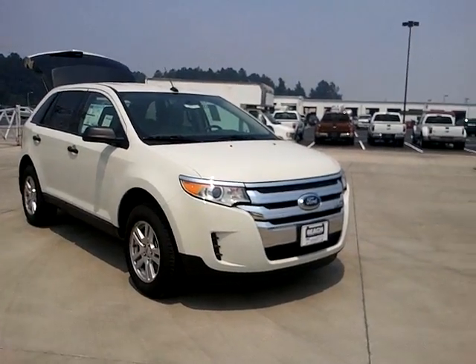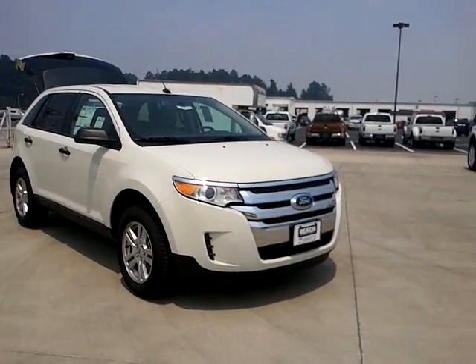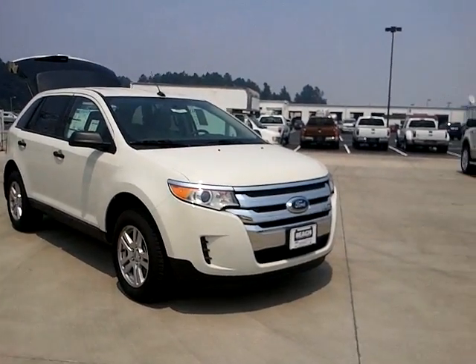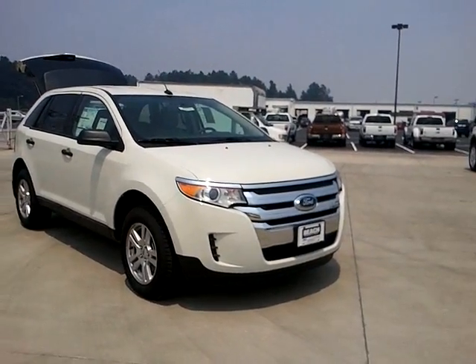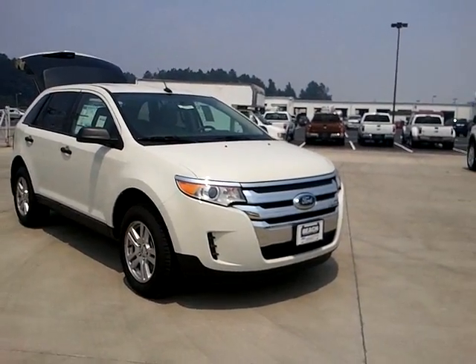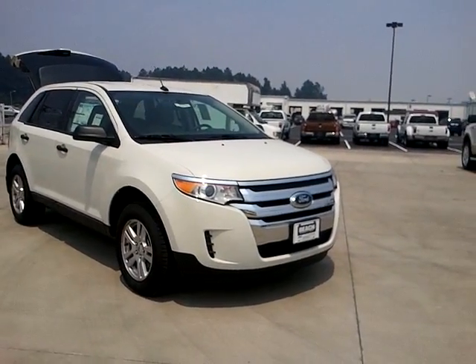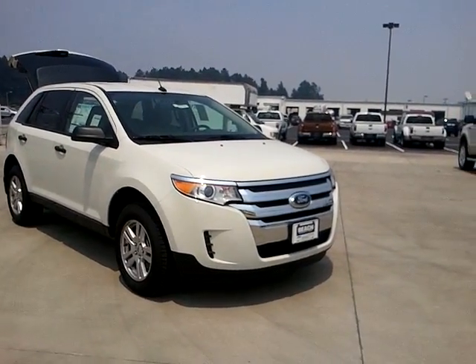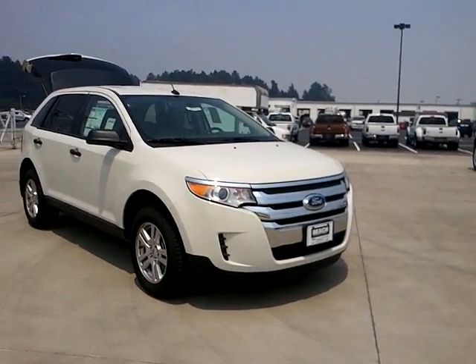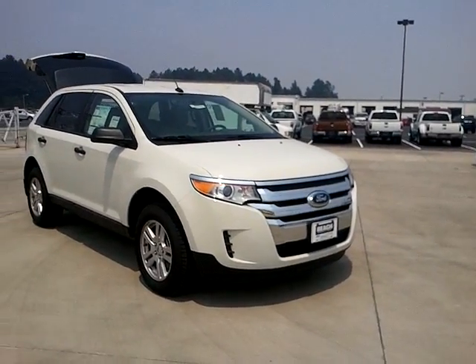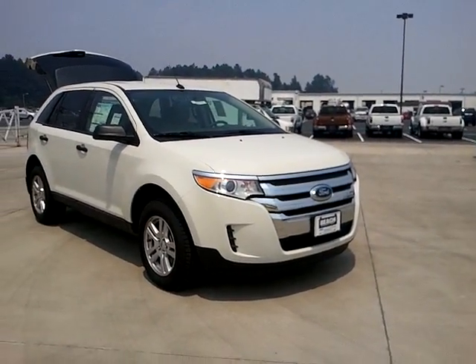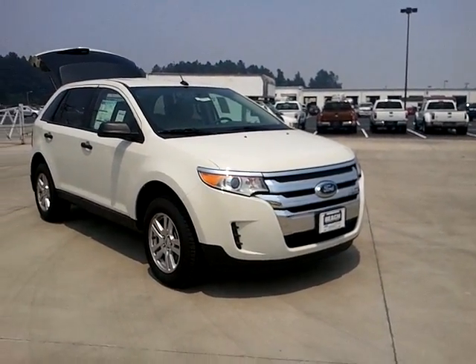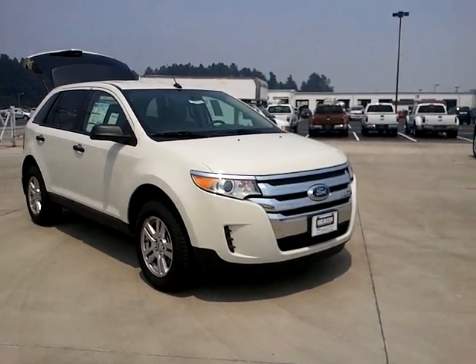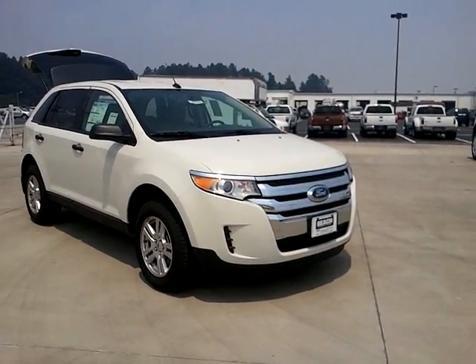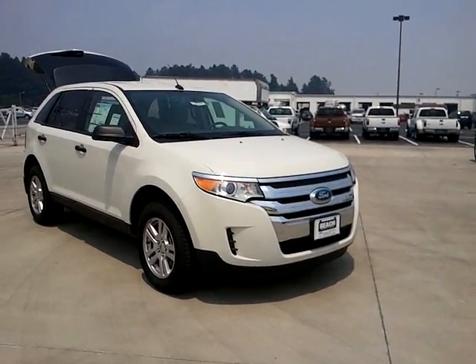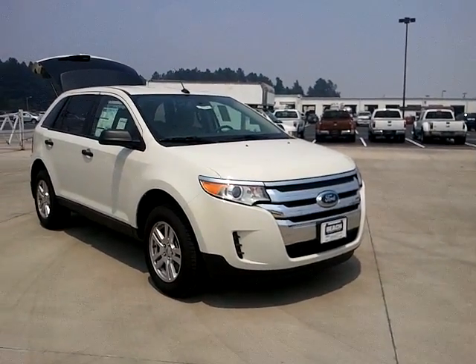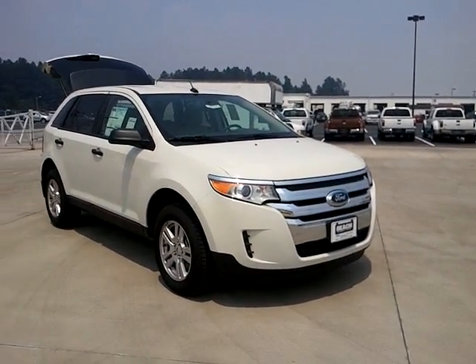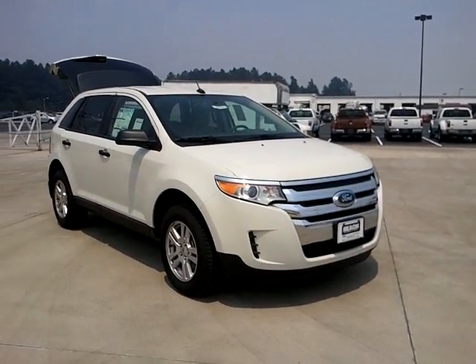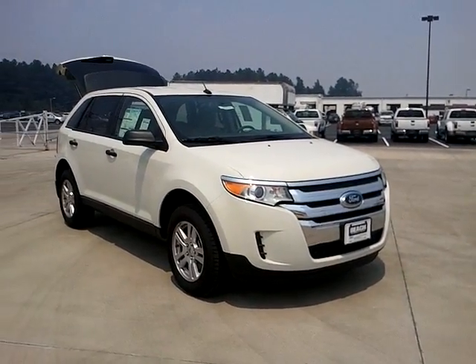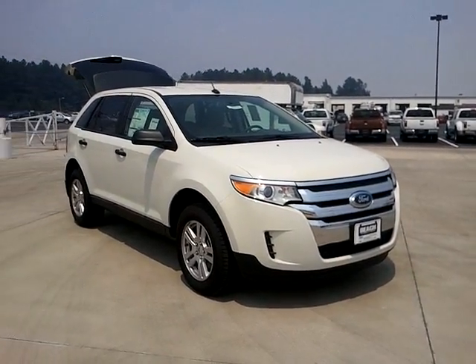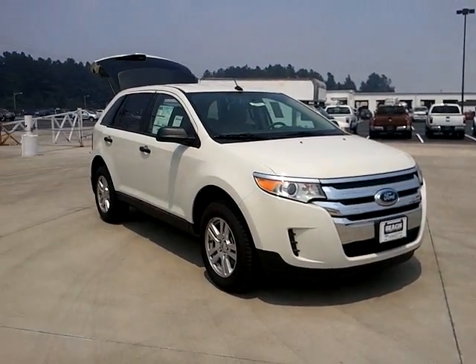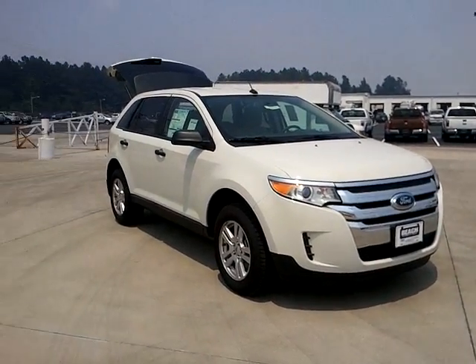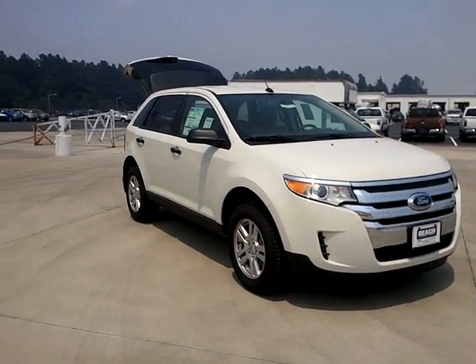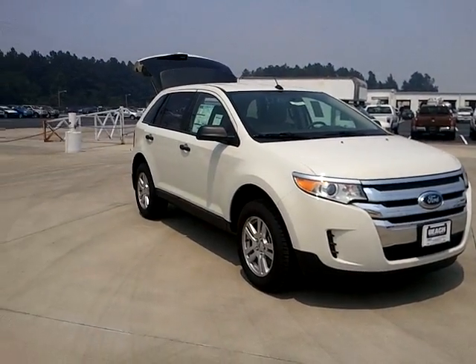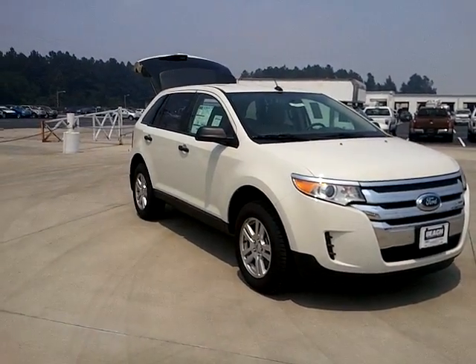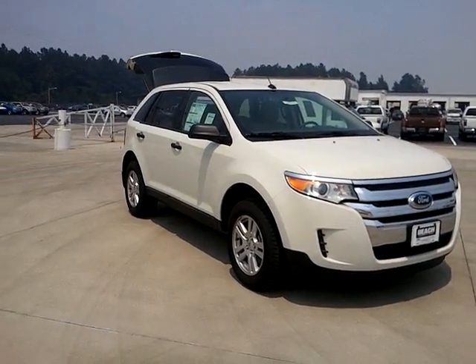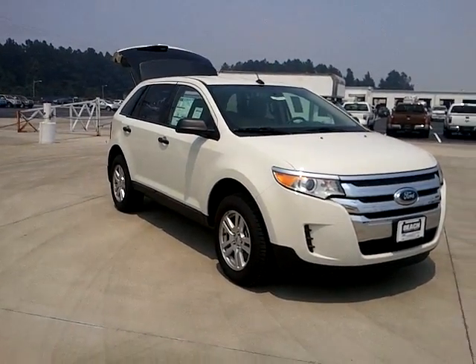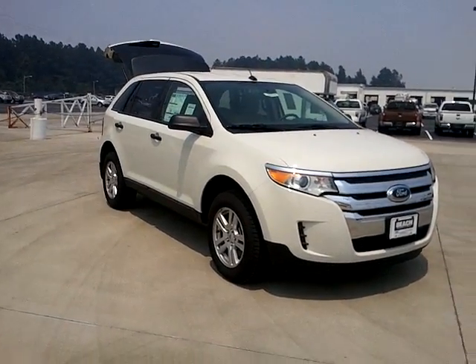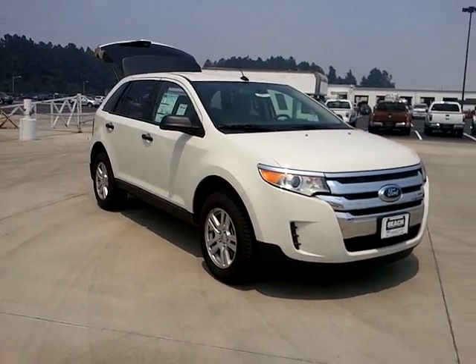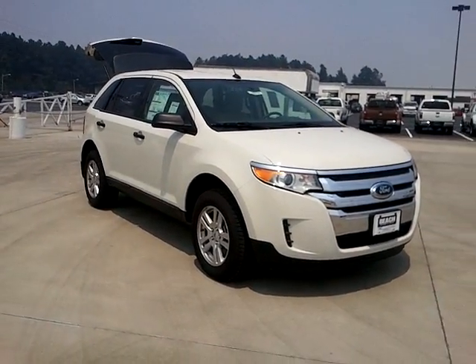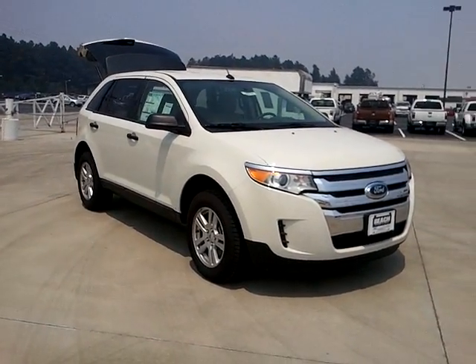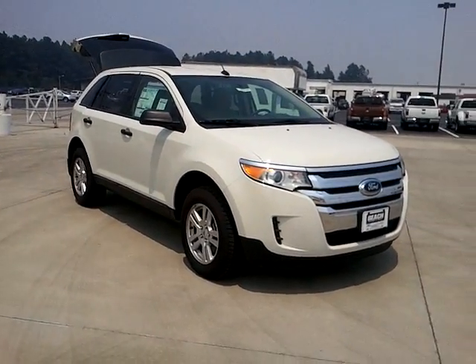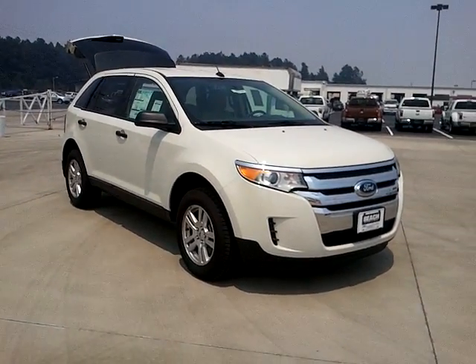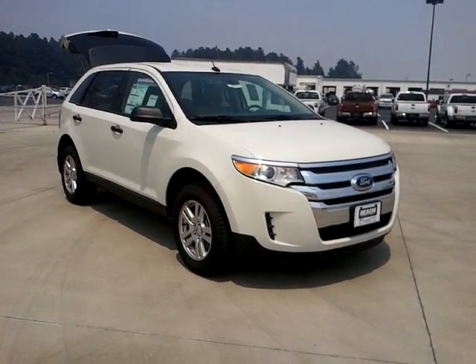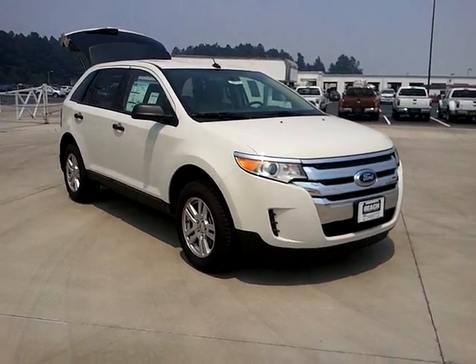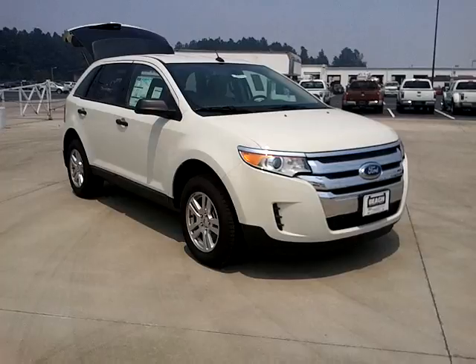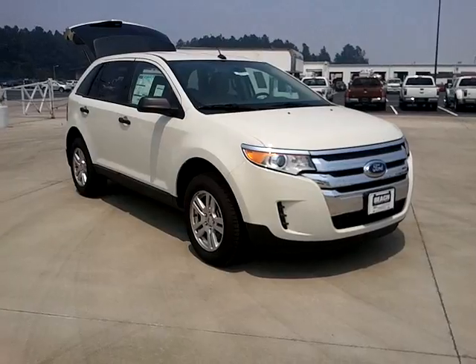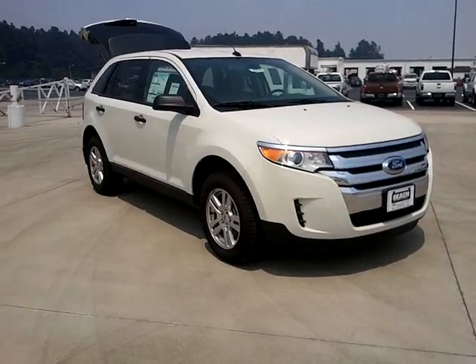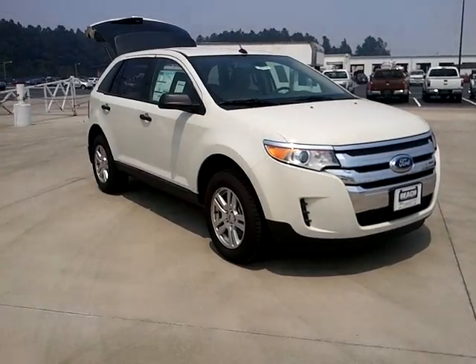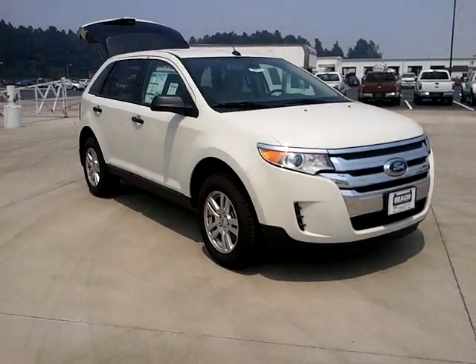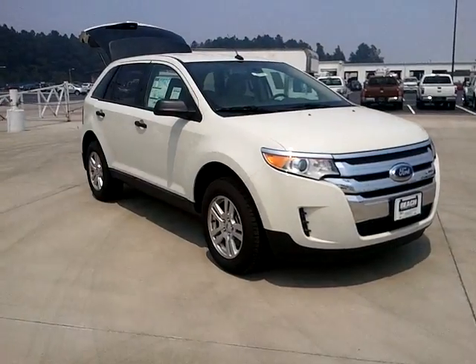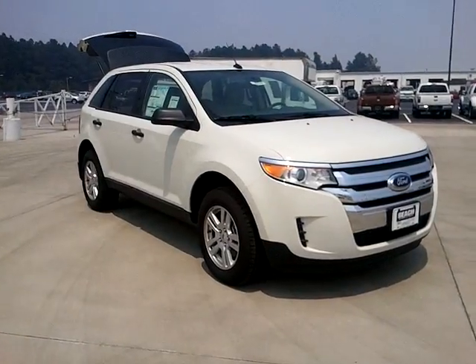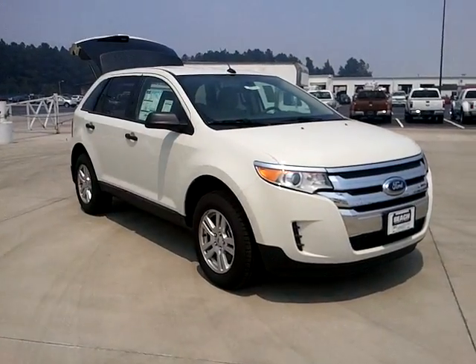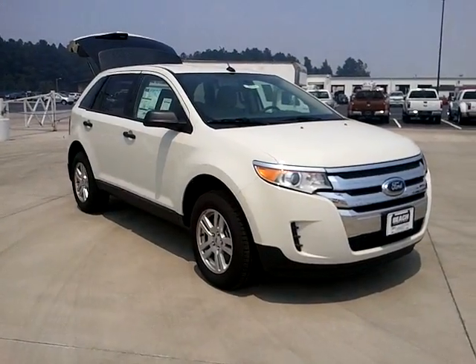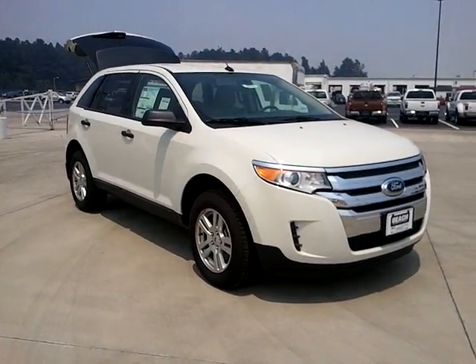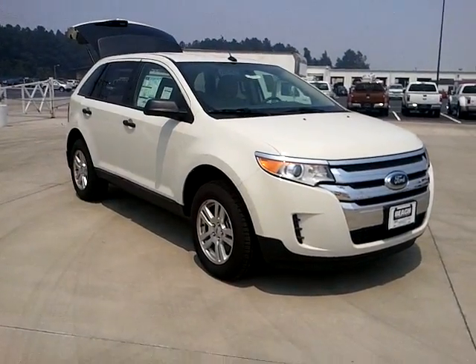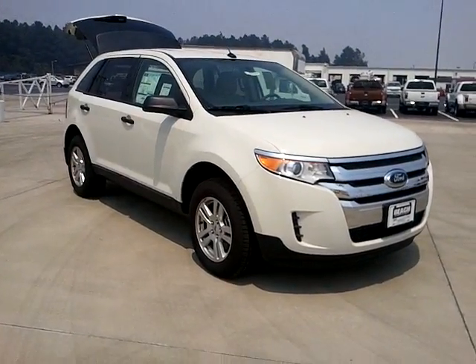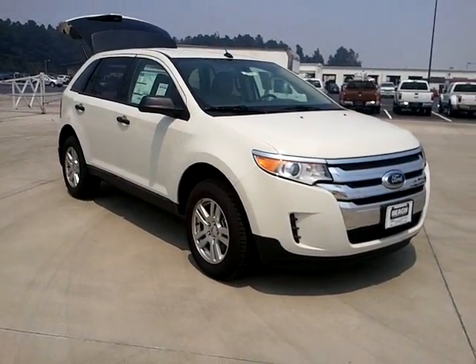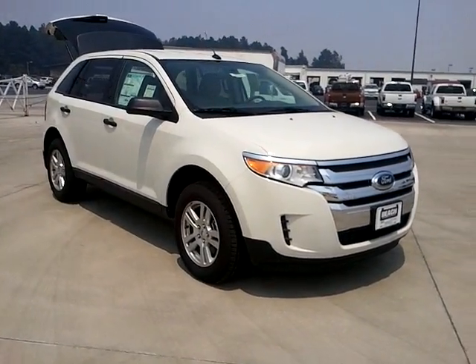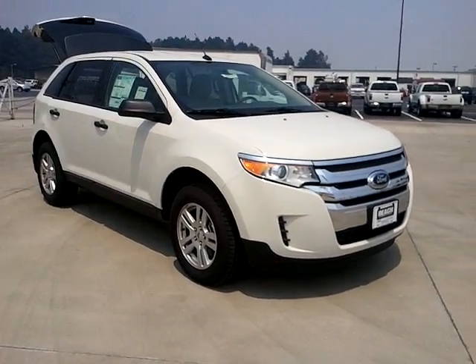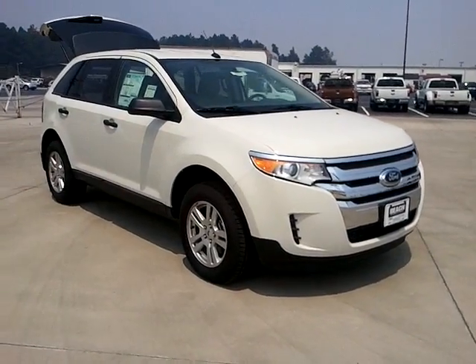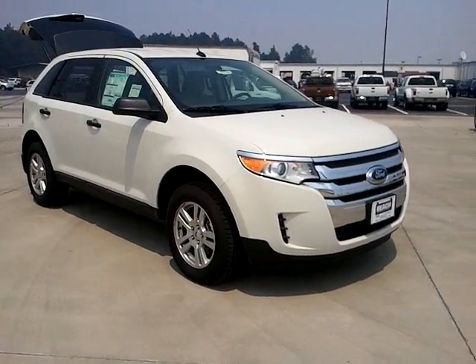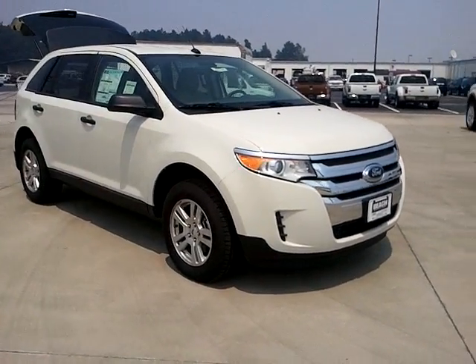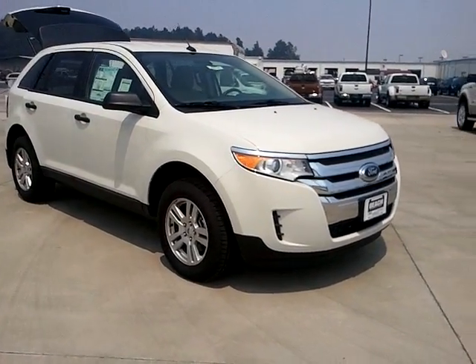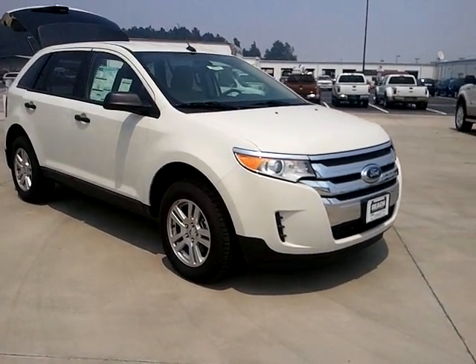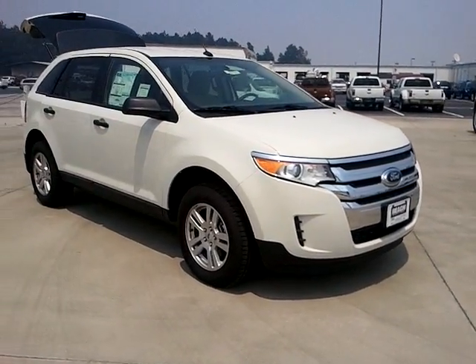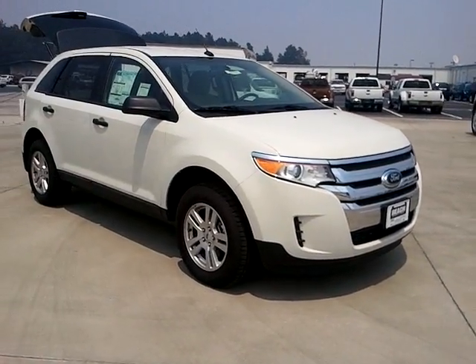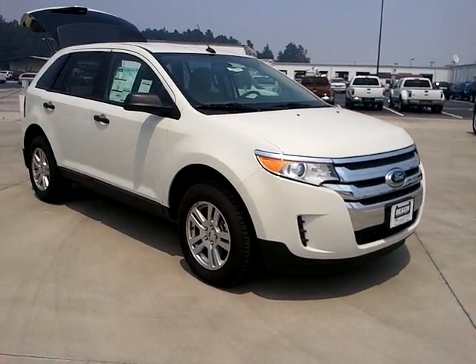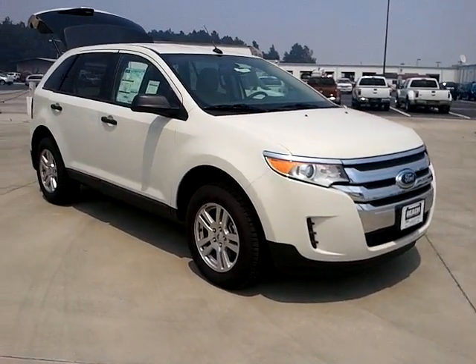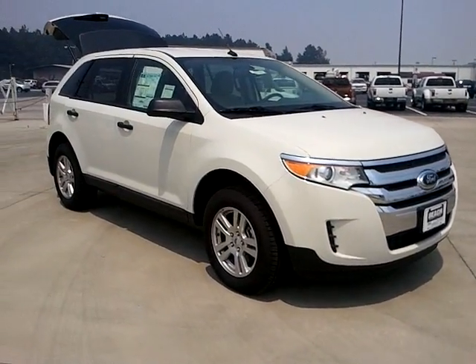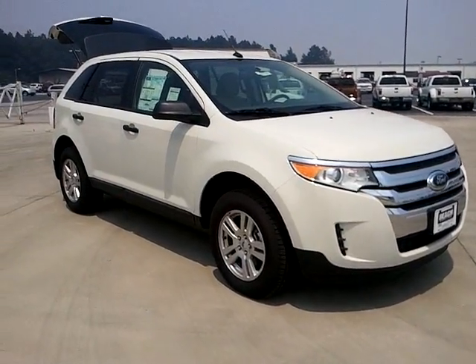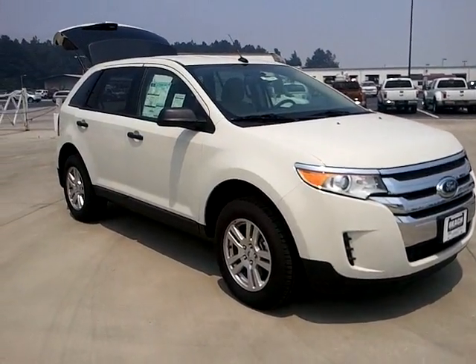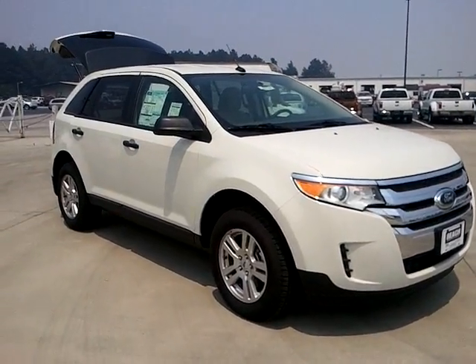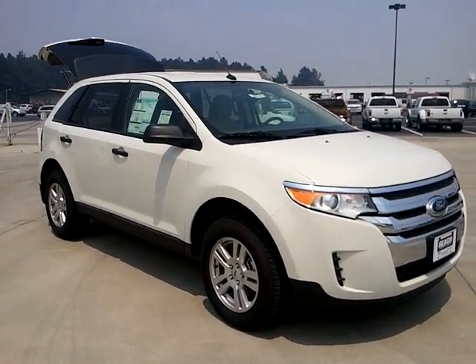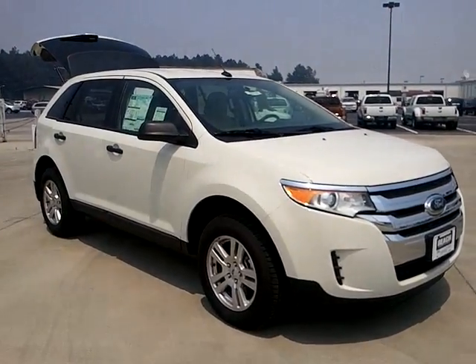Hi, this is Michelle Seibel at Beach Automotive and this is the Ford Edge that you sent and requested on.